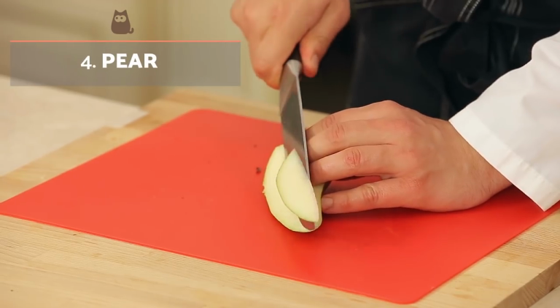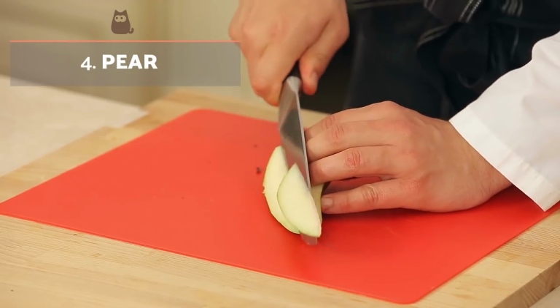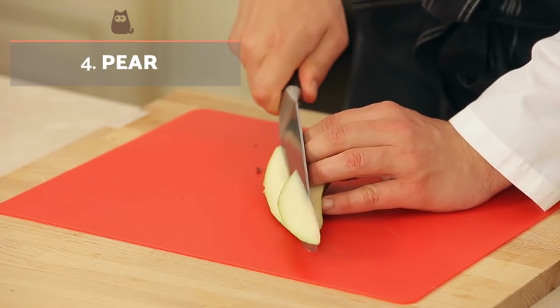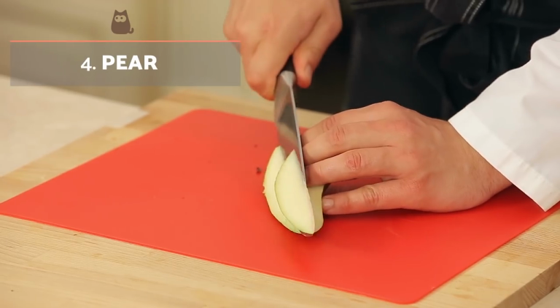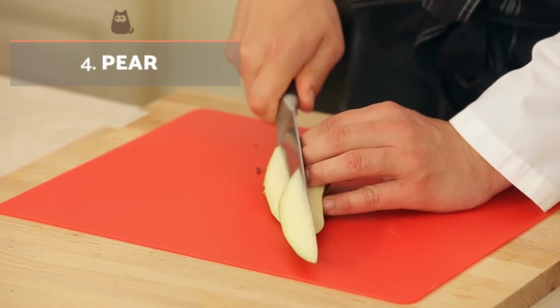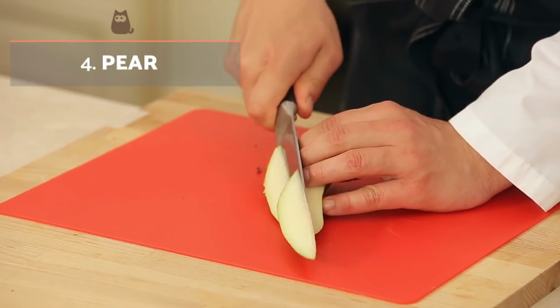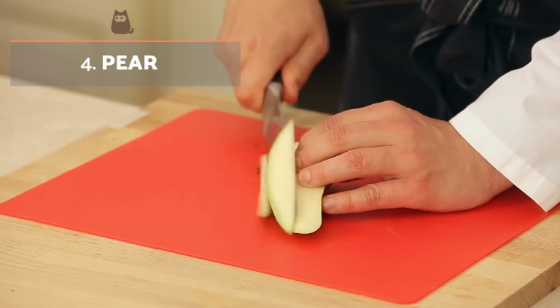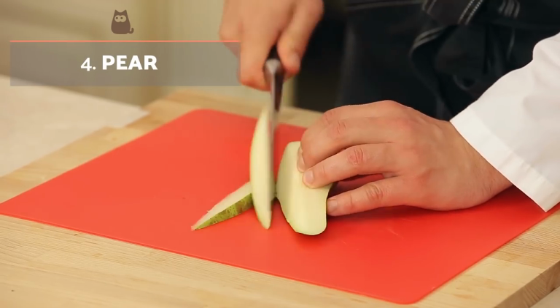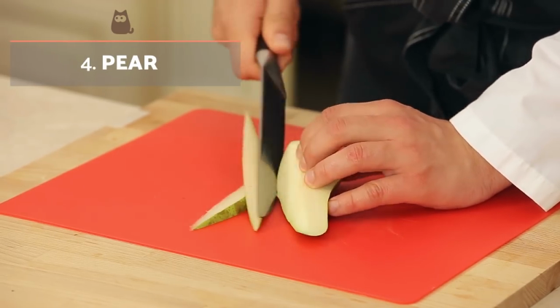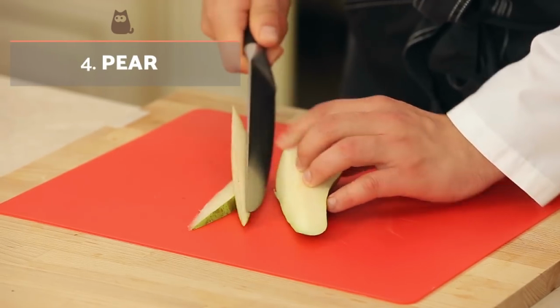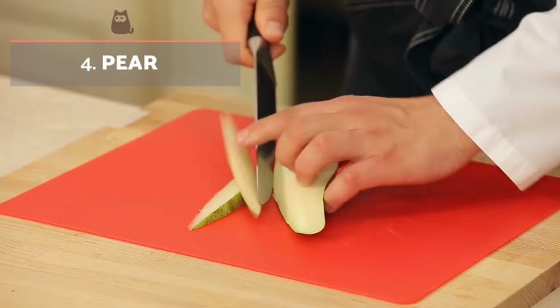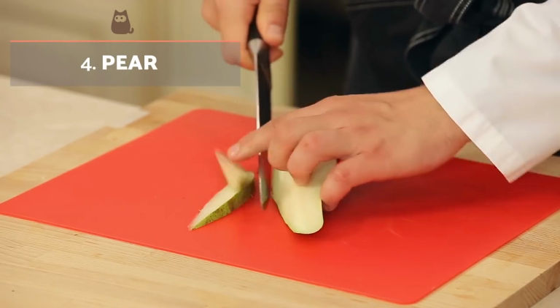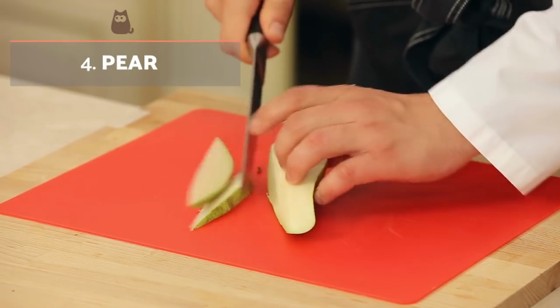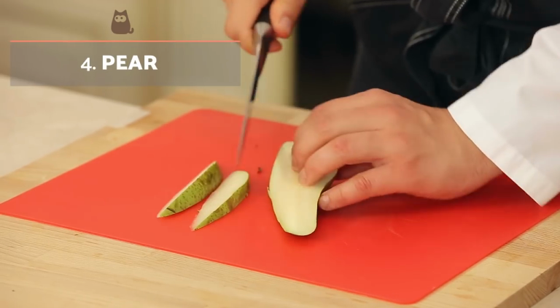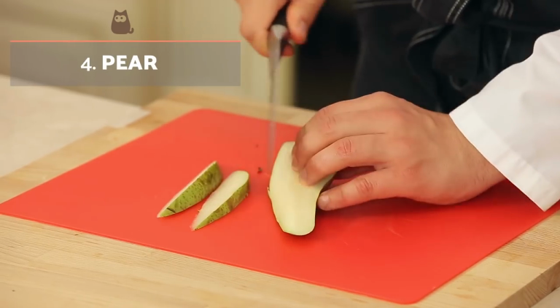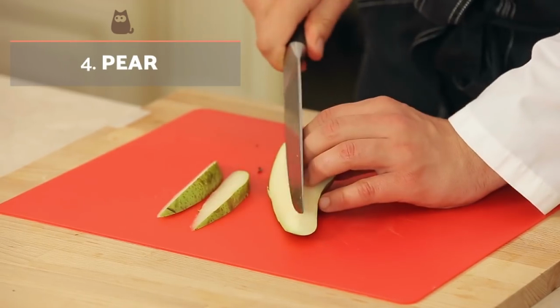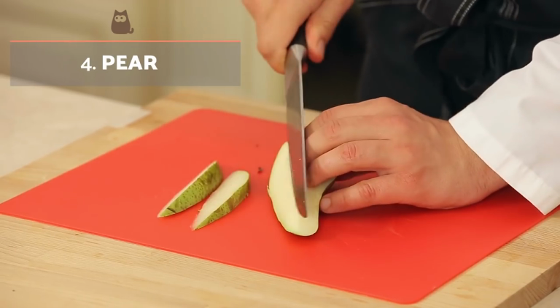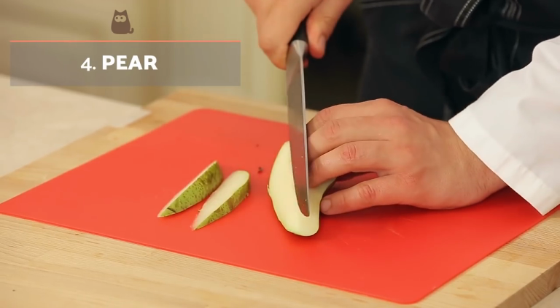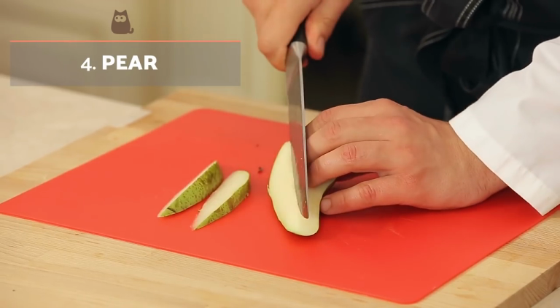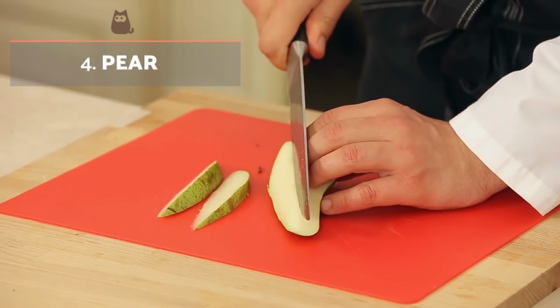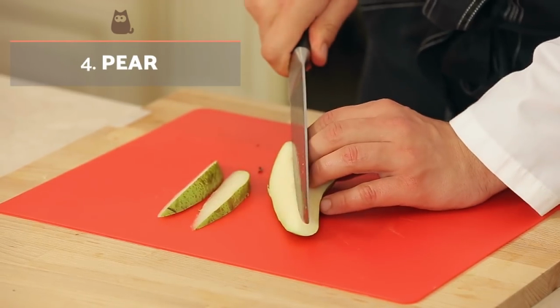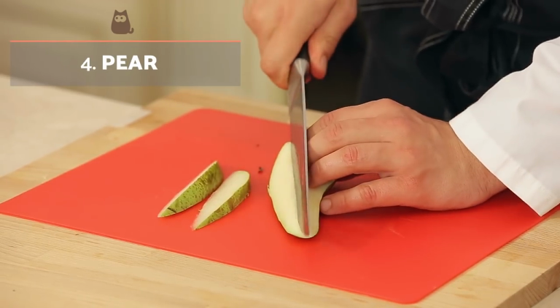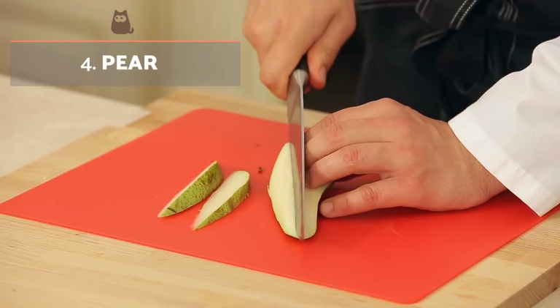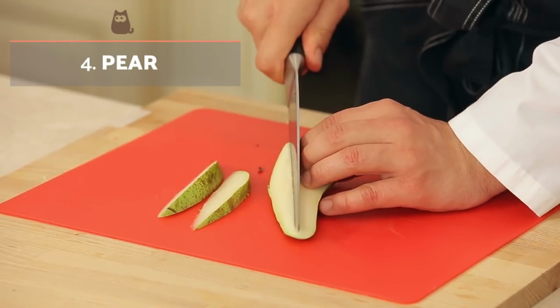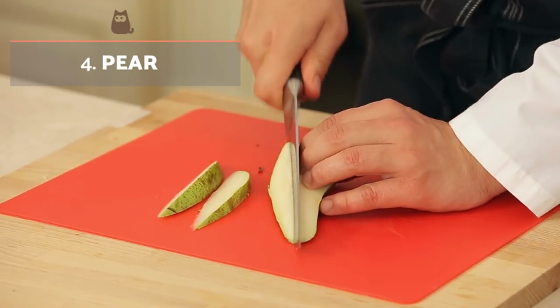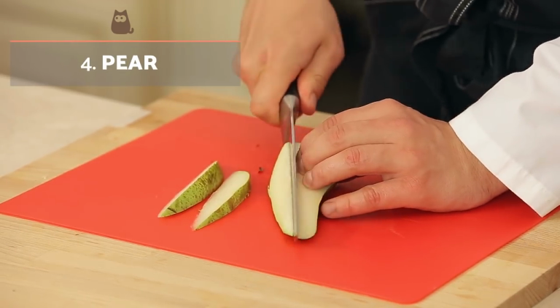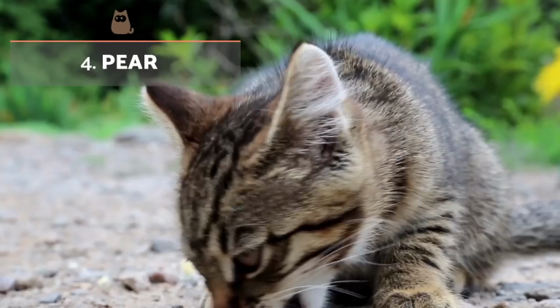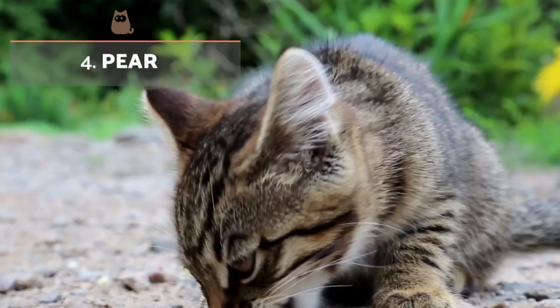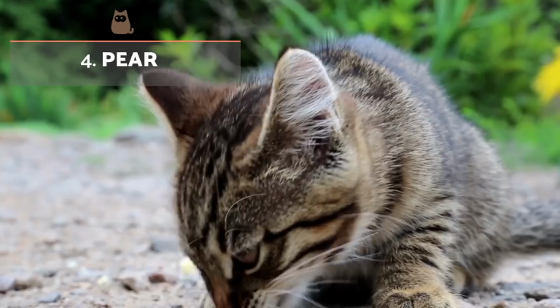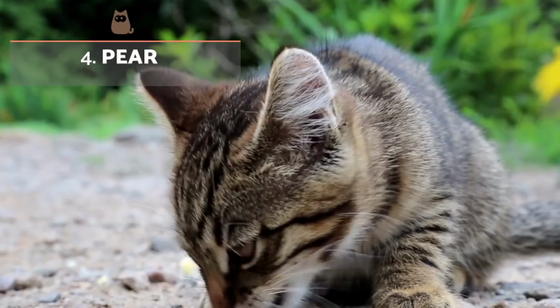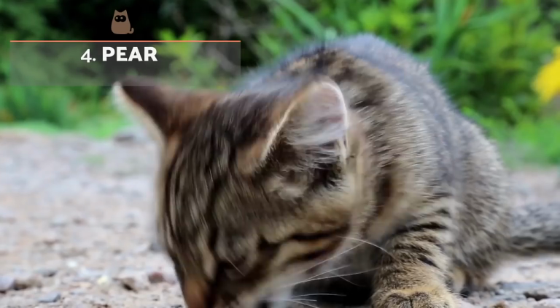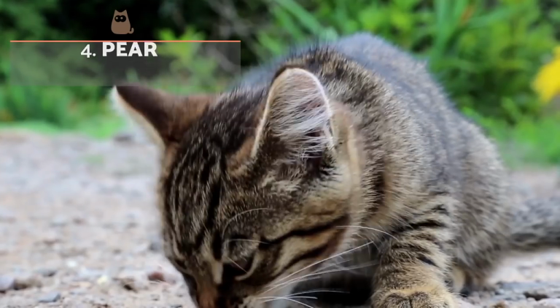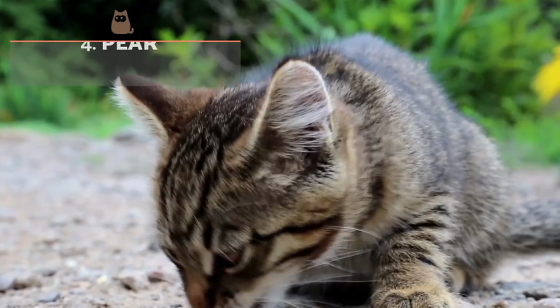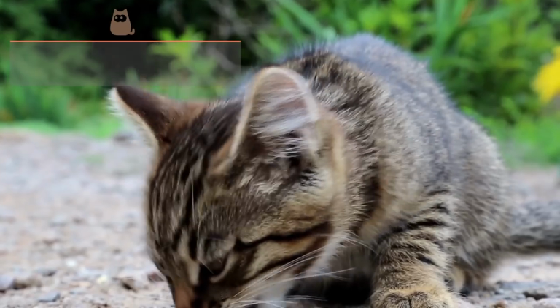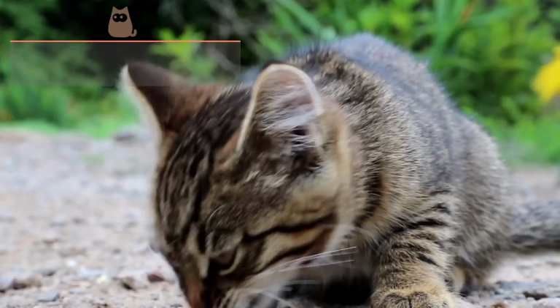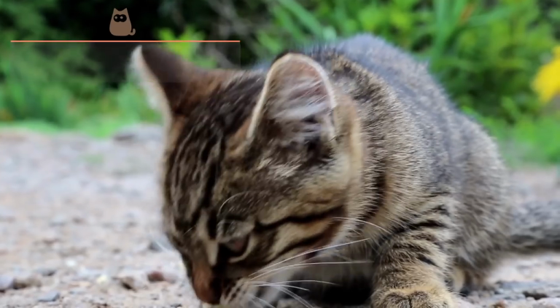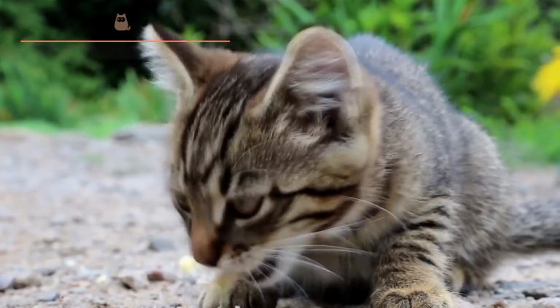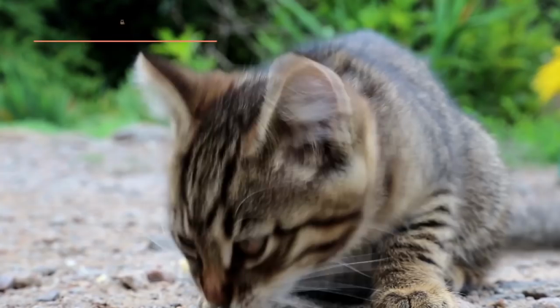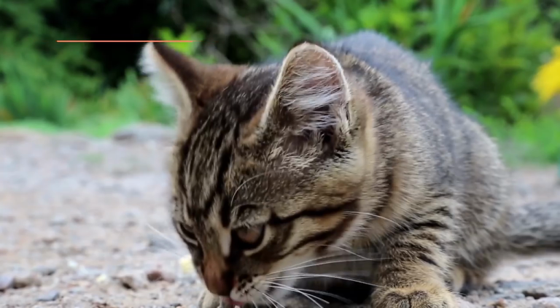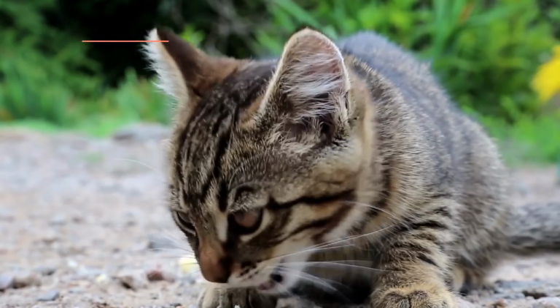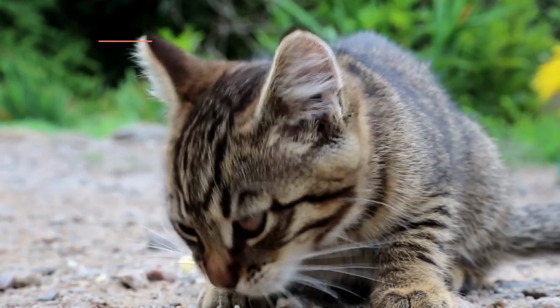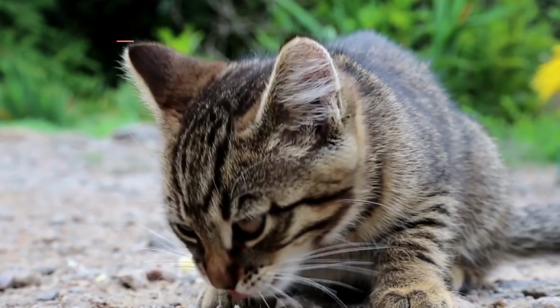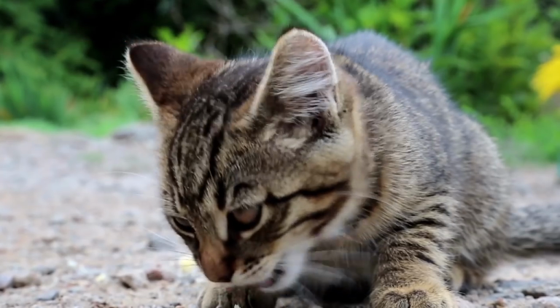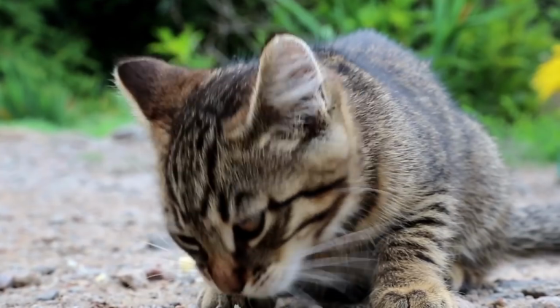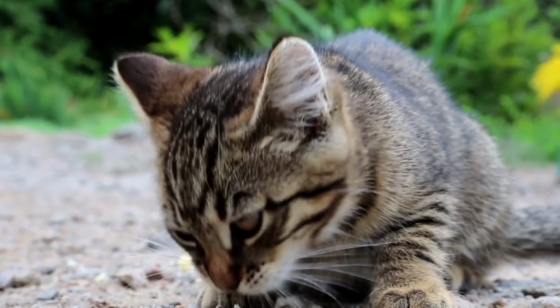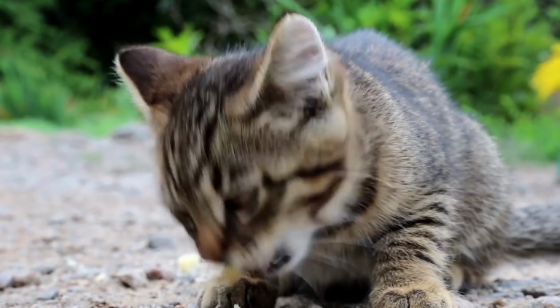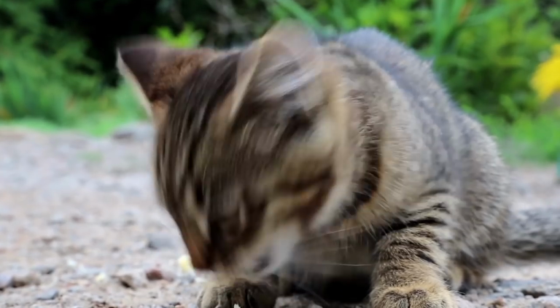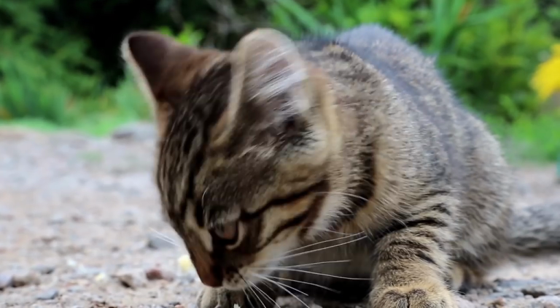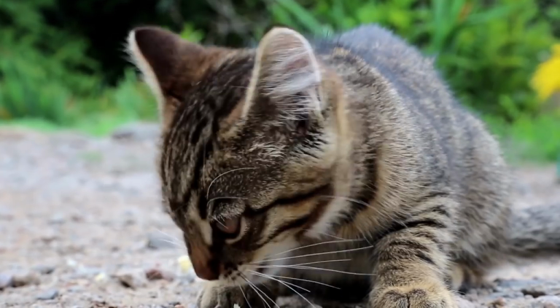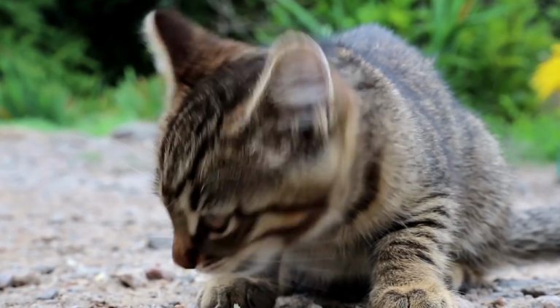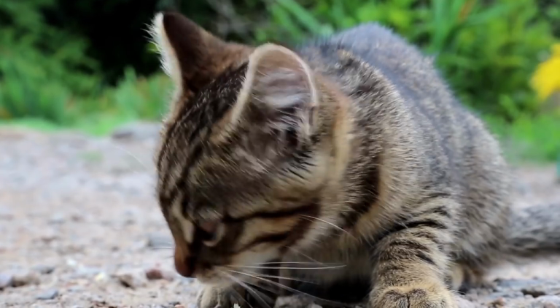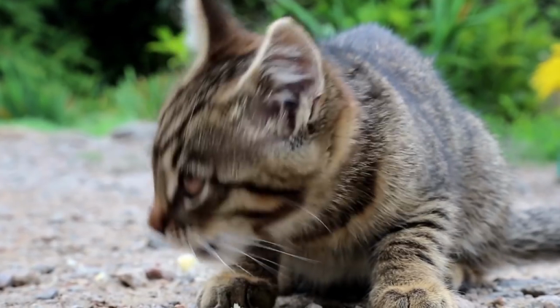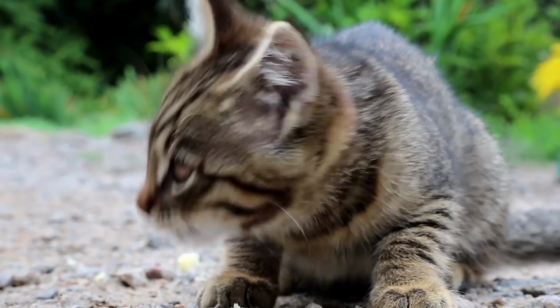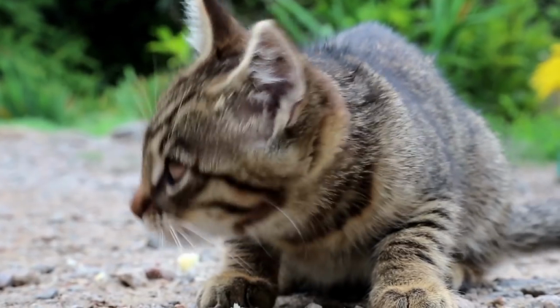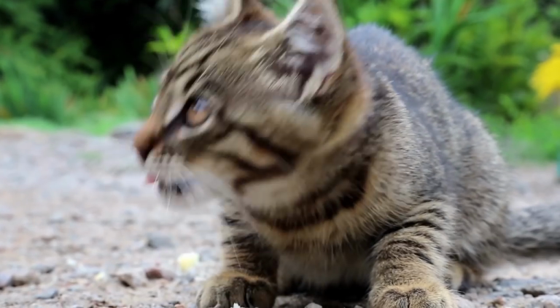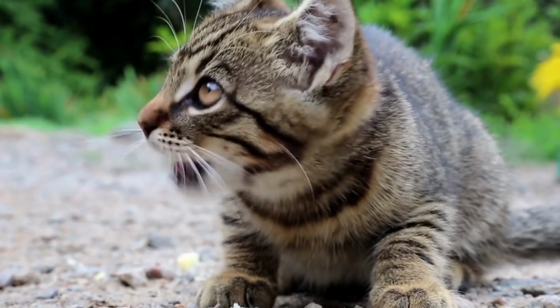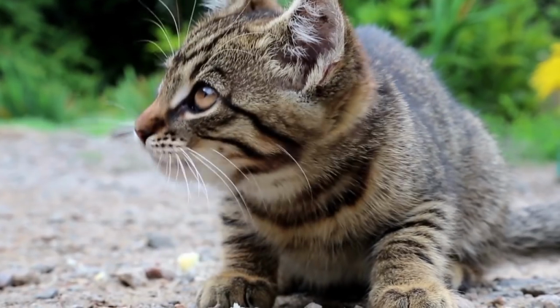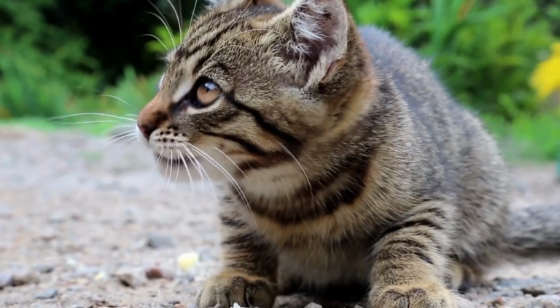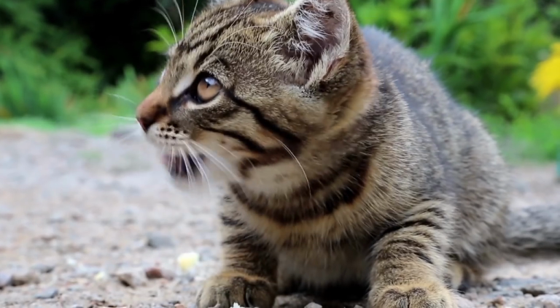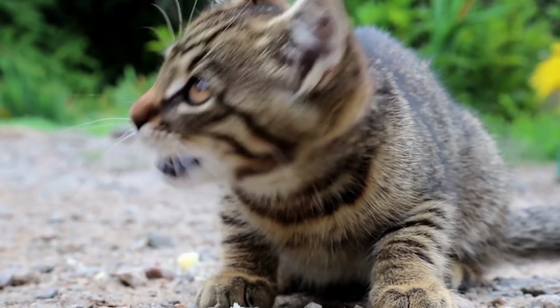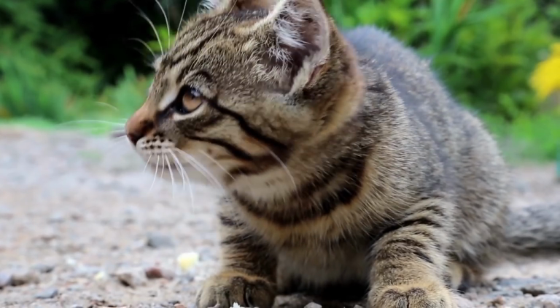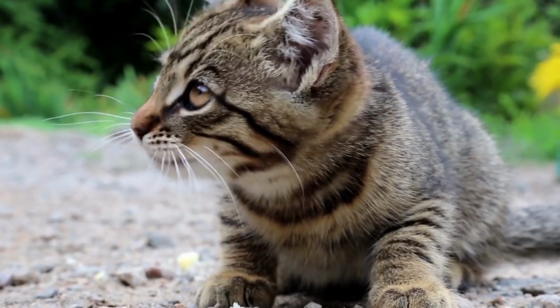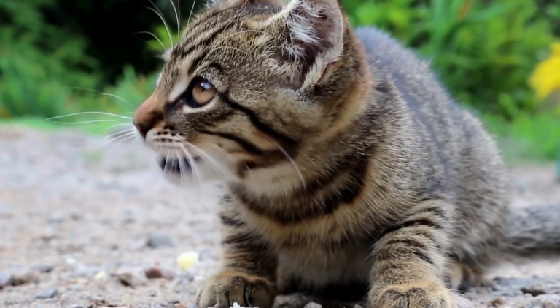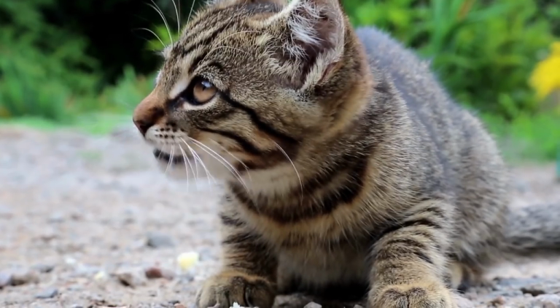Pears: This fruit contains a large proportion of water and is very refreshing. Unfortunately, pears also have more sugar than many other fruits, so should only be eaten in very small portions.